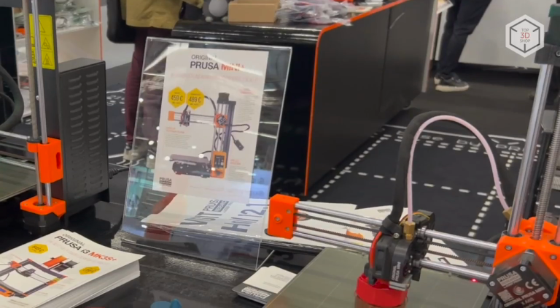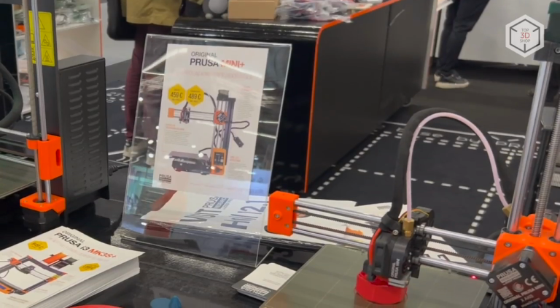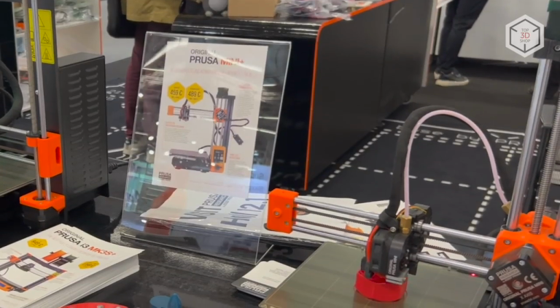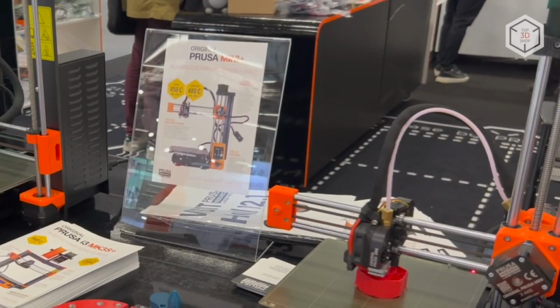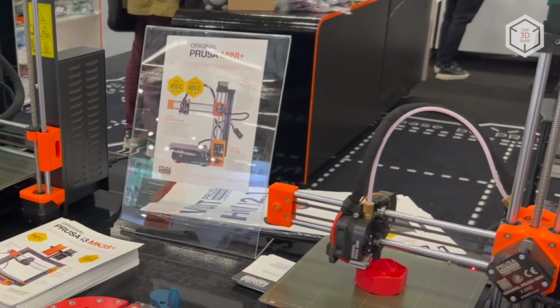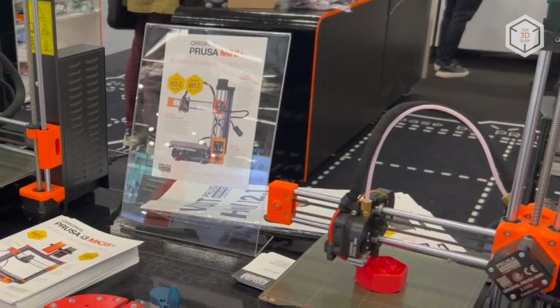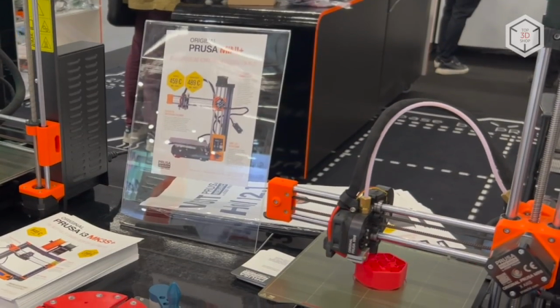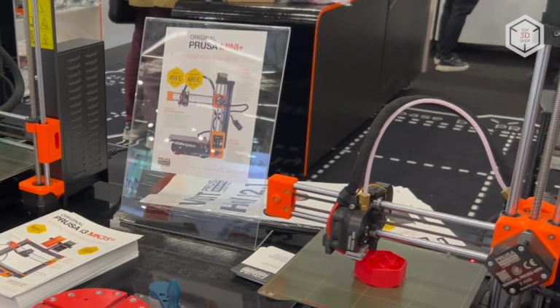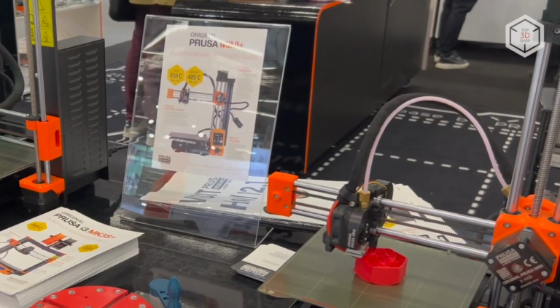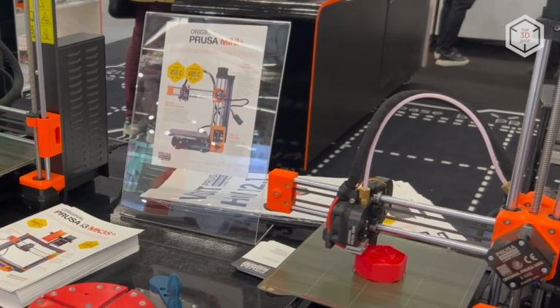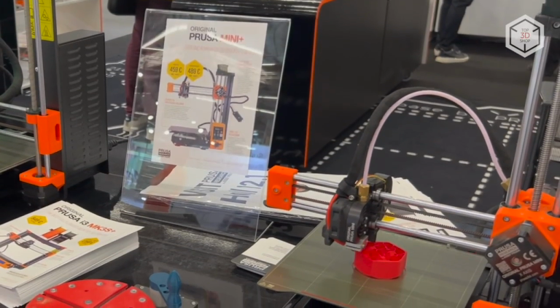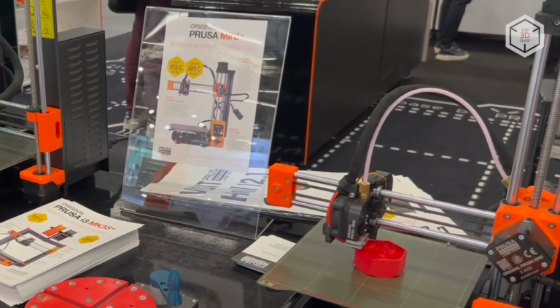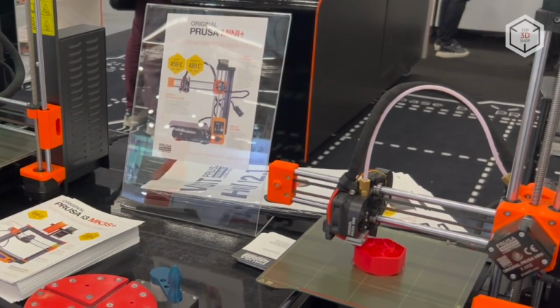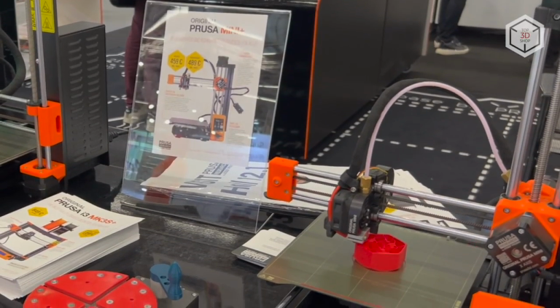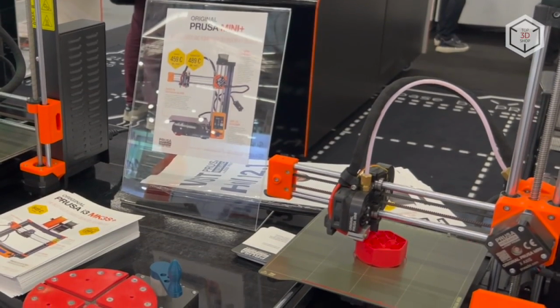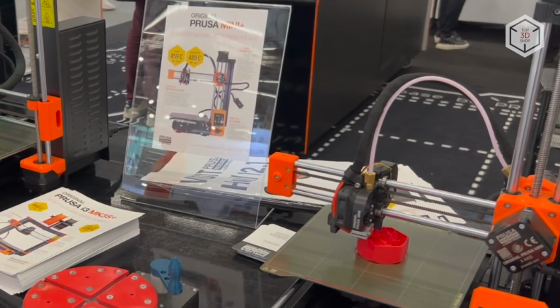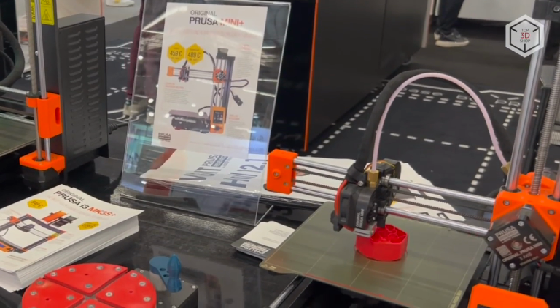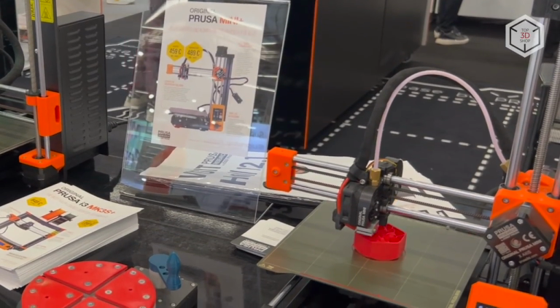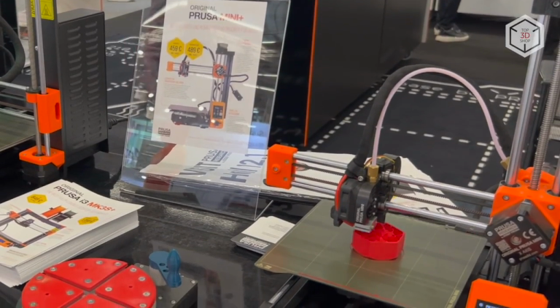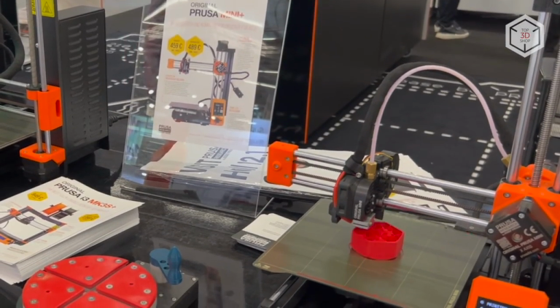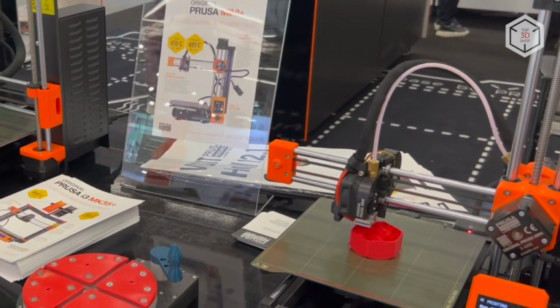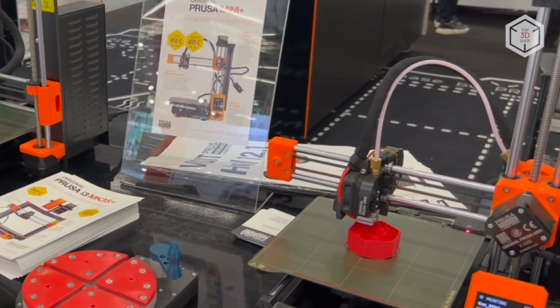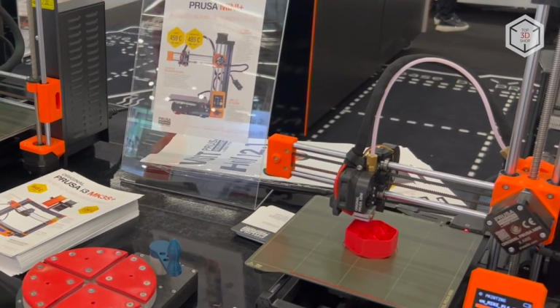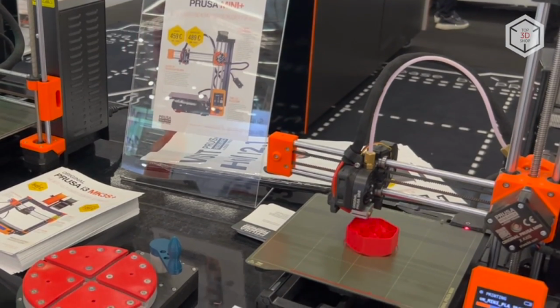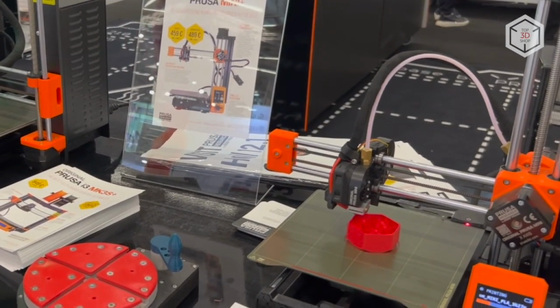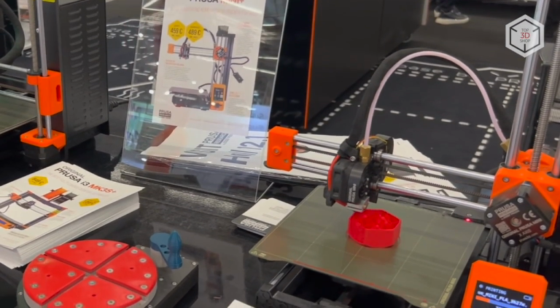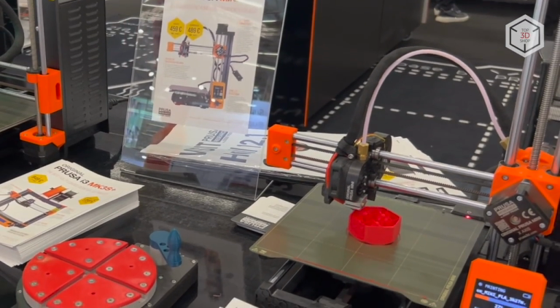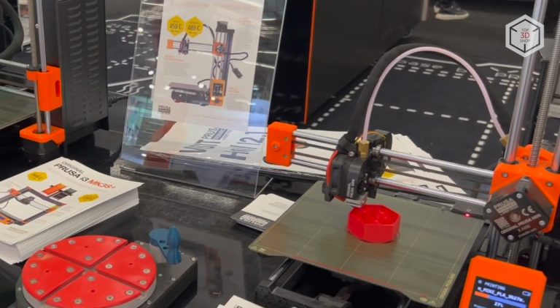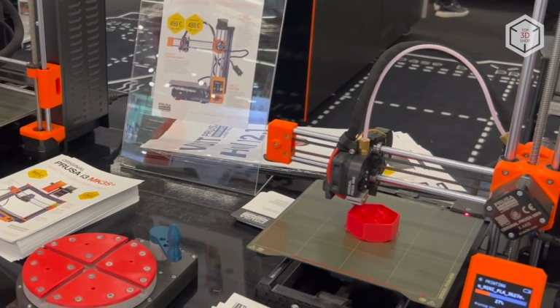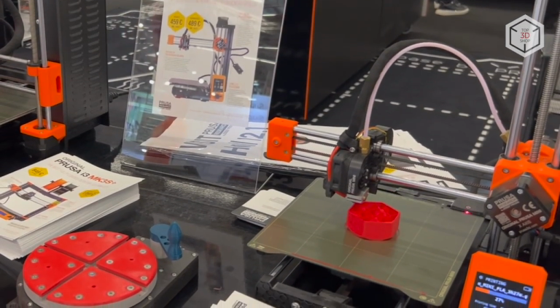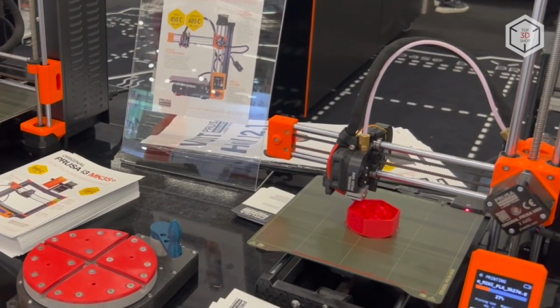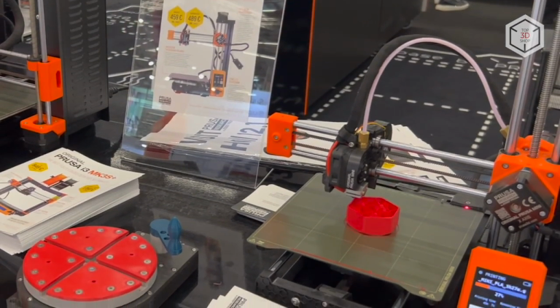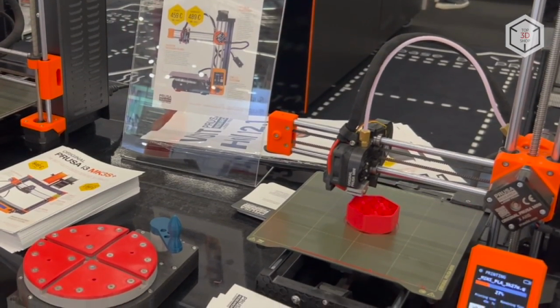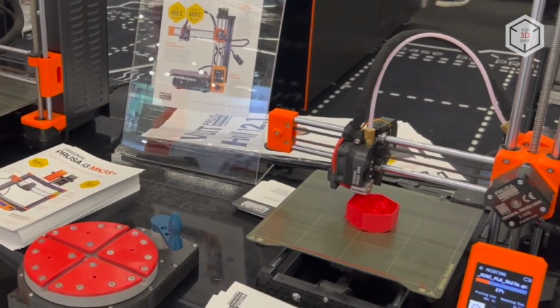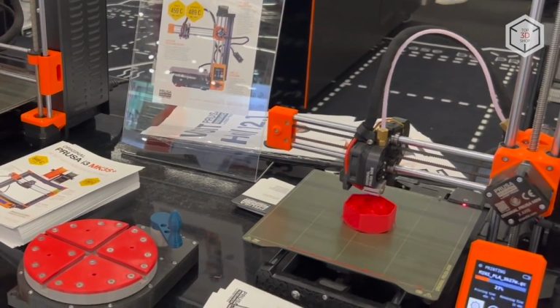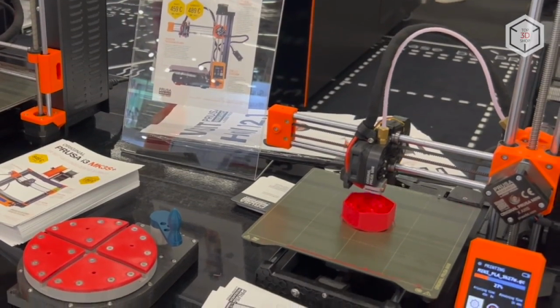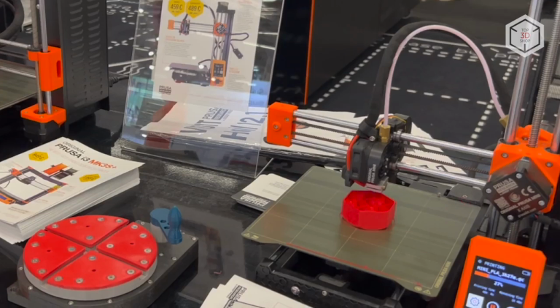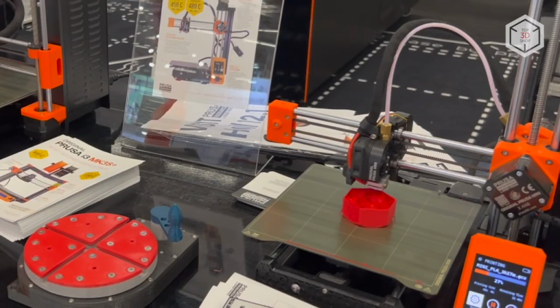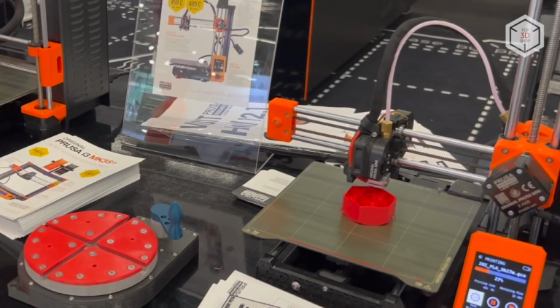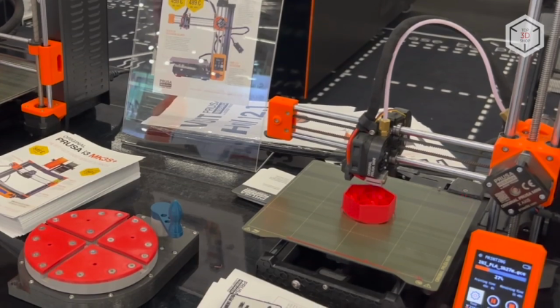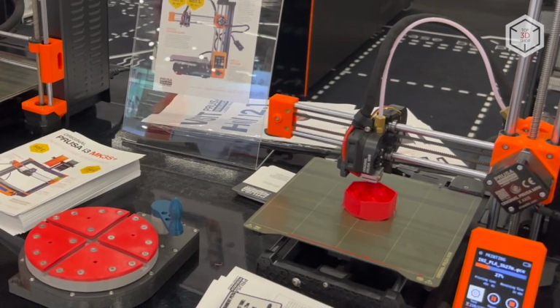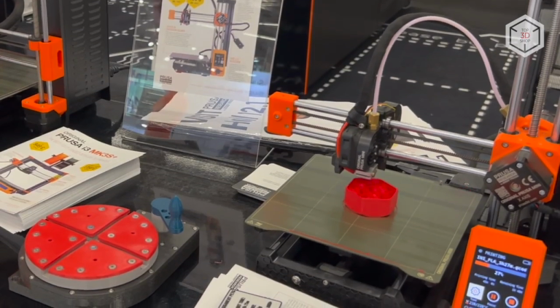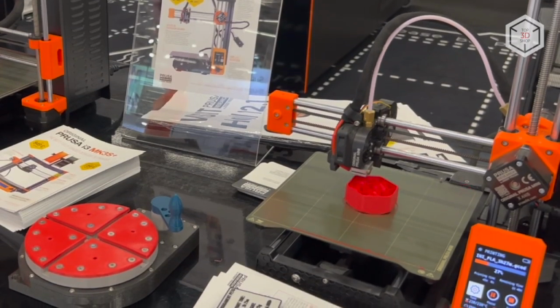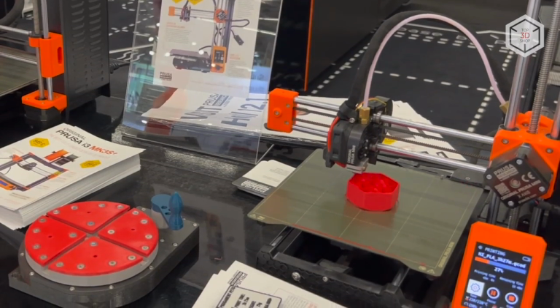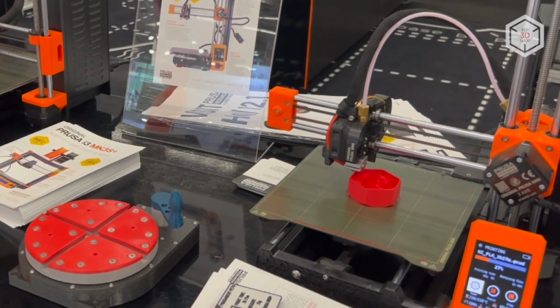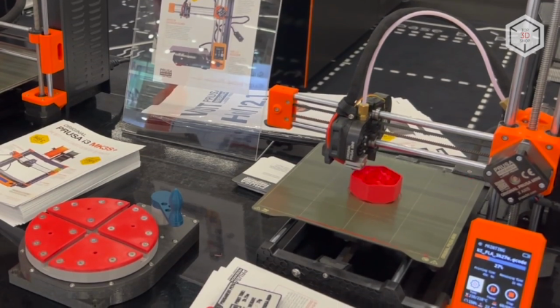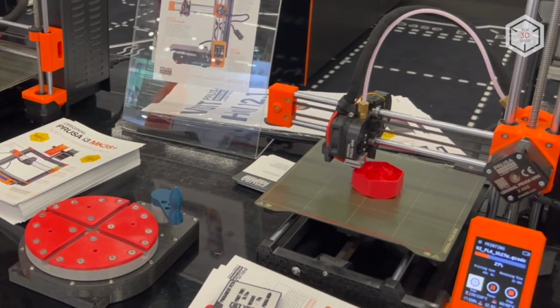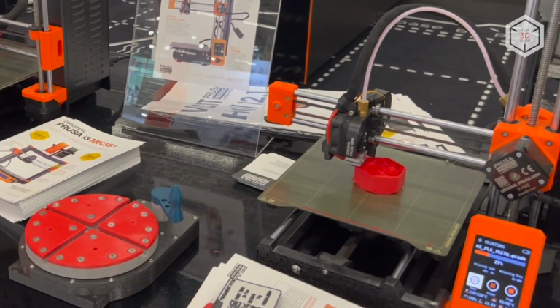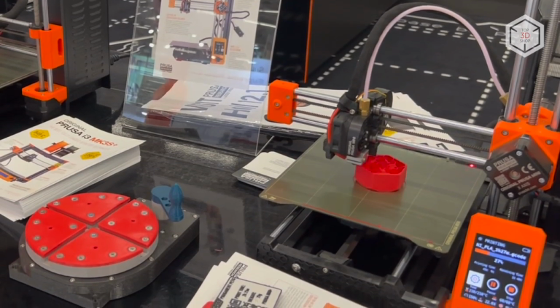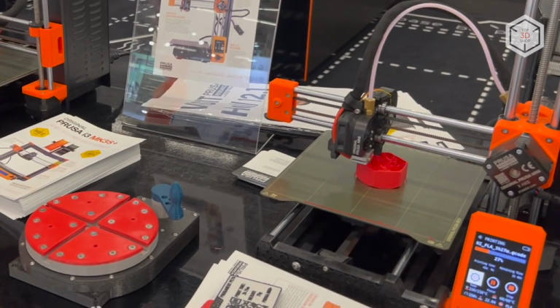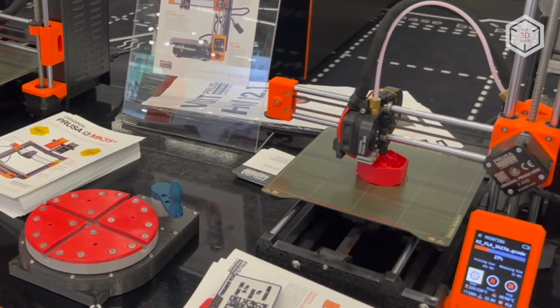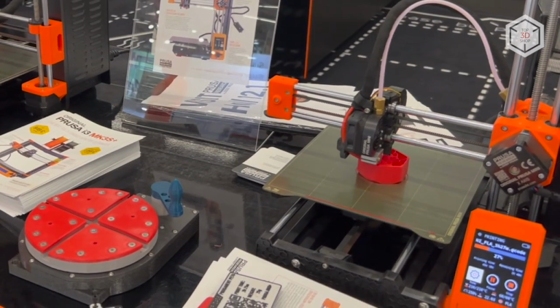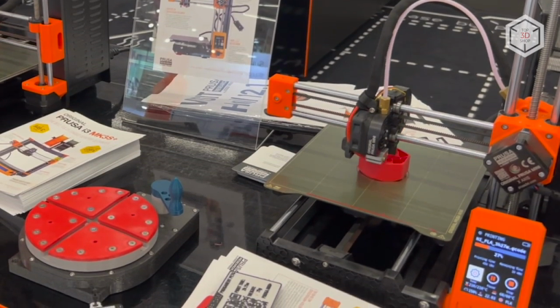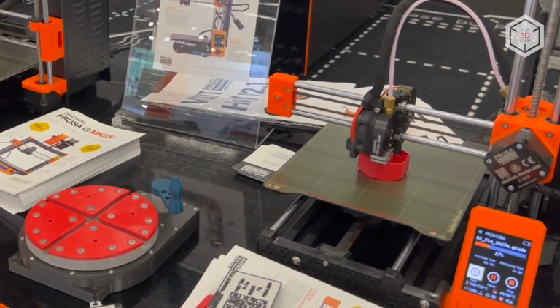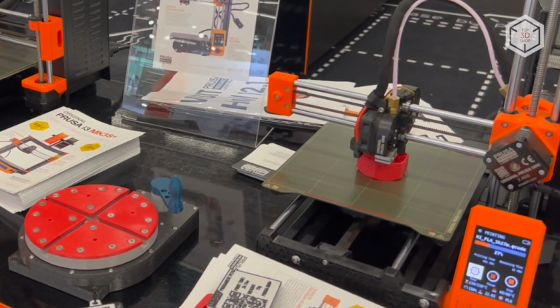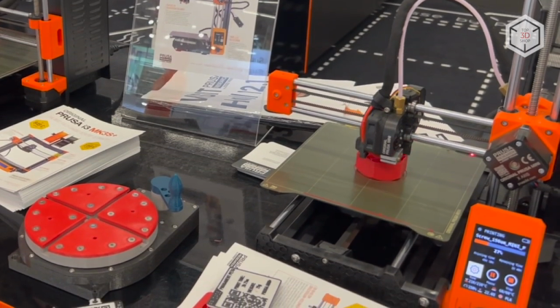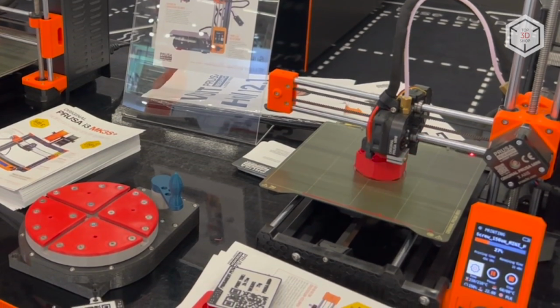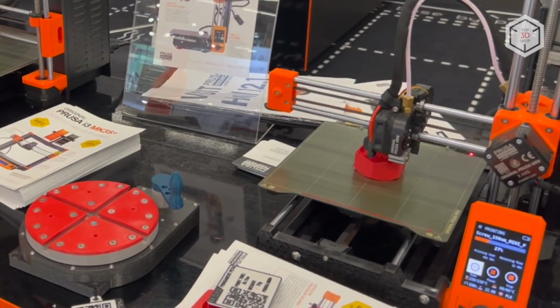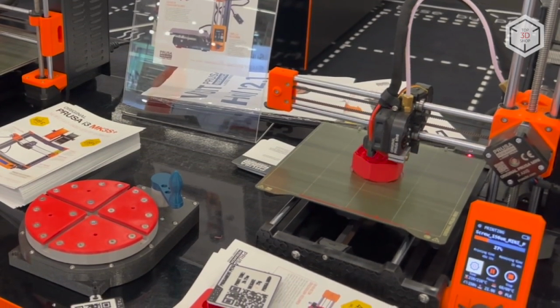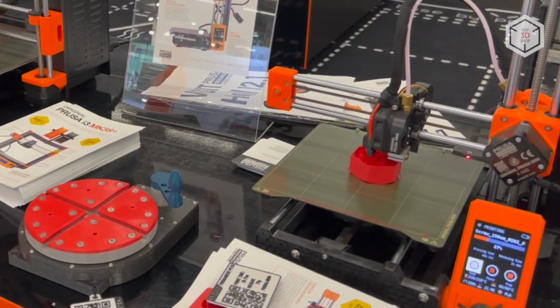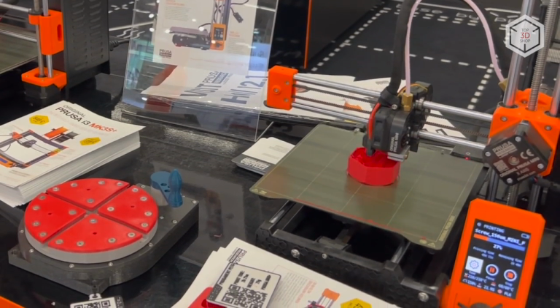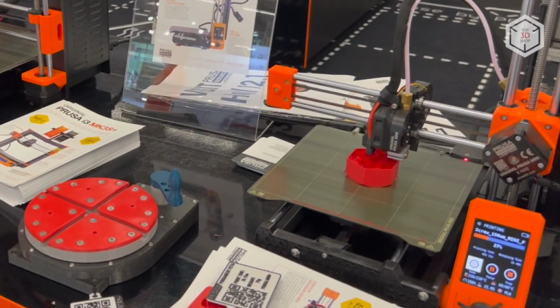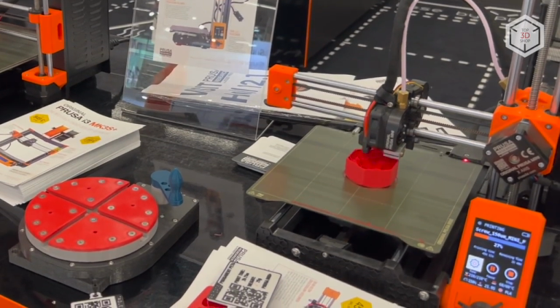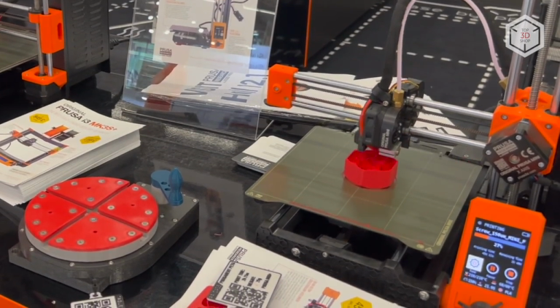Hi everyone, this is Top3DShop, and in this video we will tell you about the original Prusa Mini Plus FDM 3D printer.